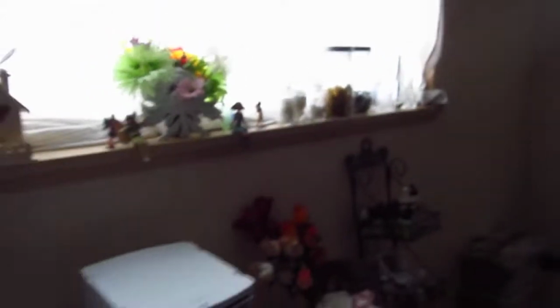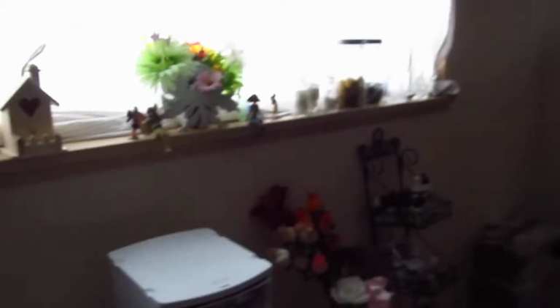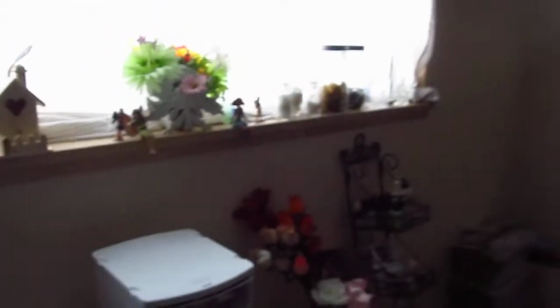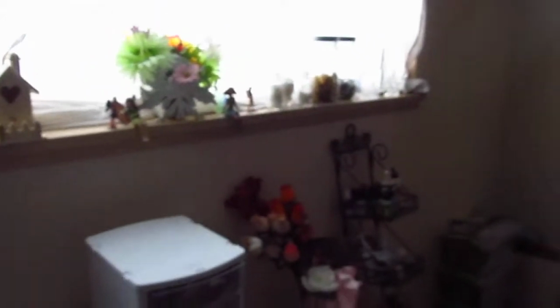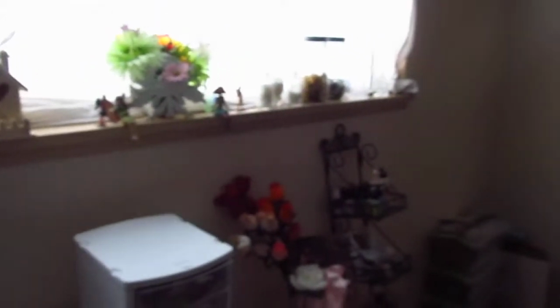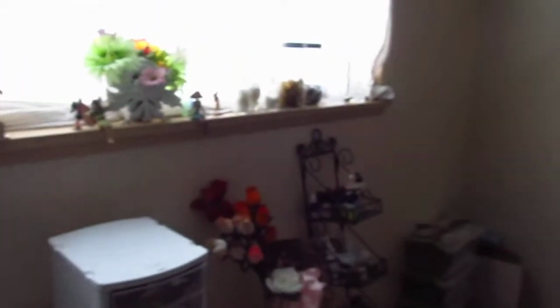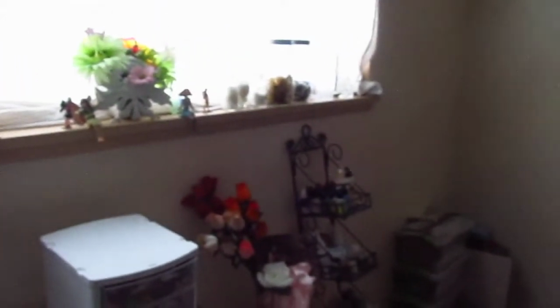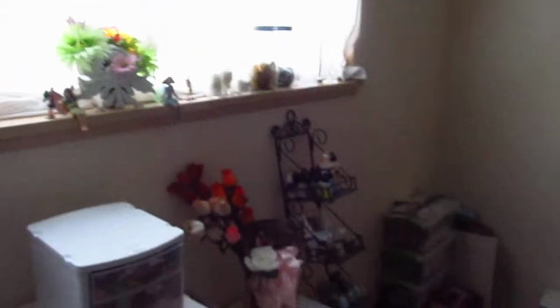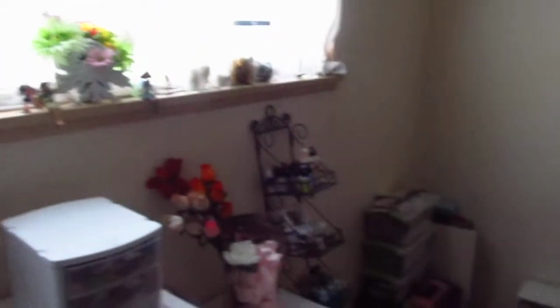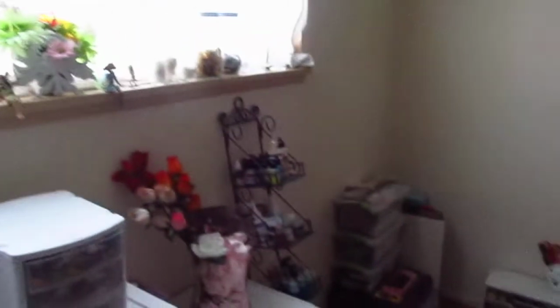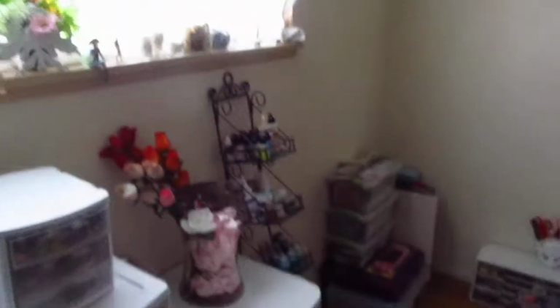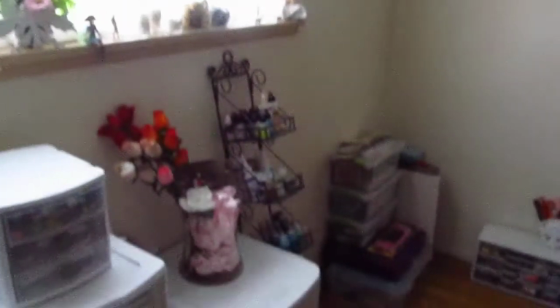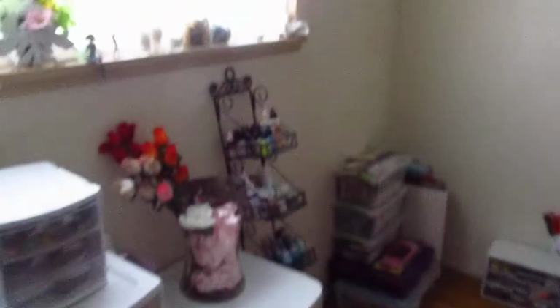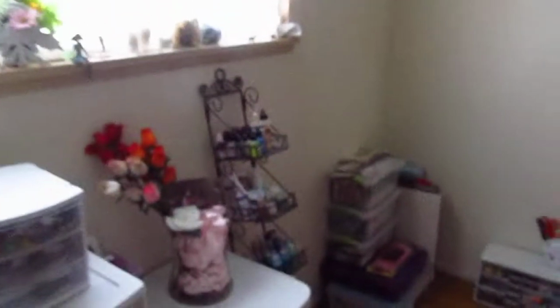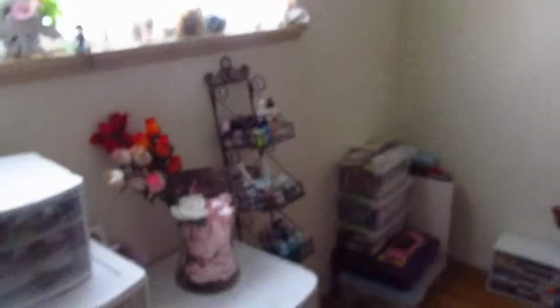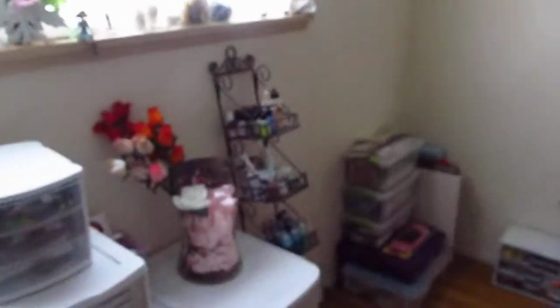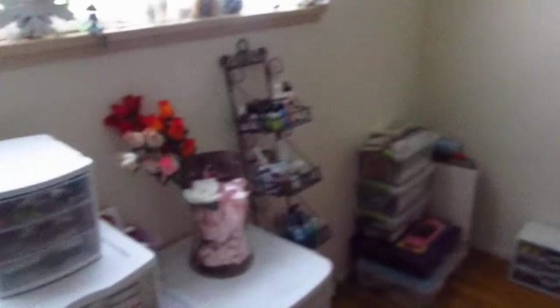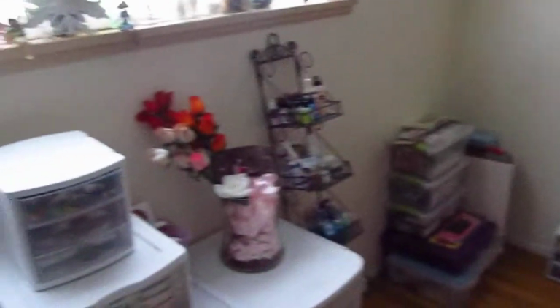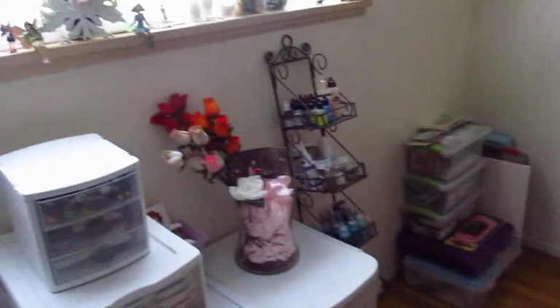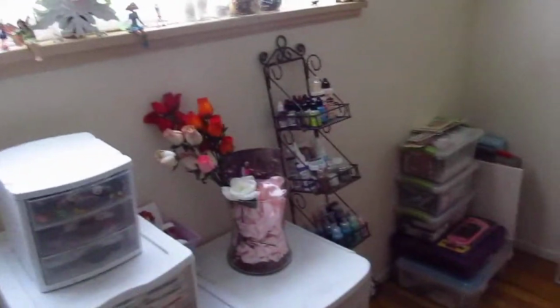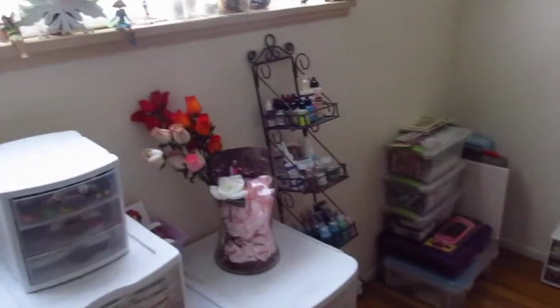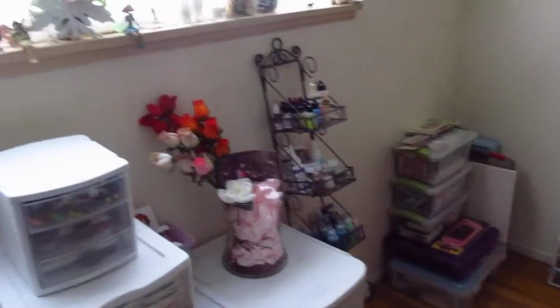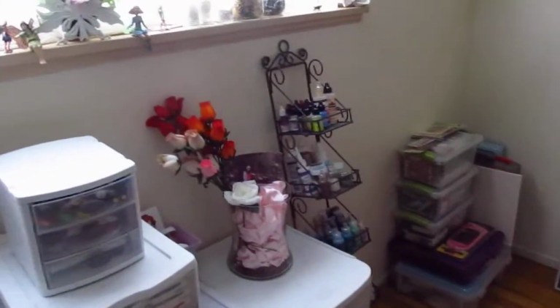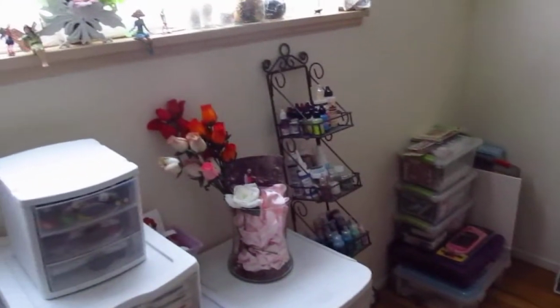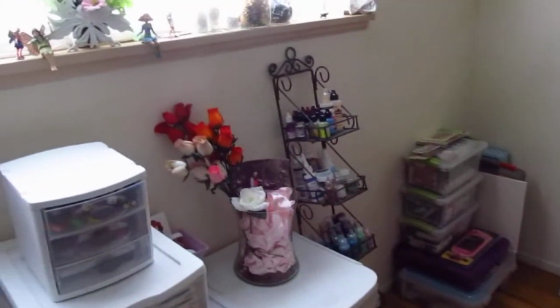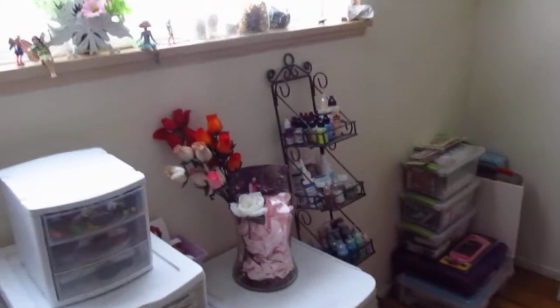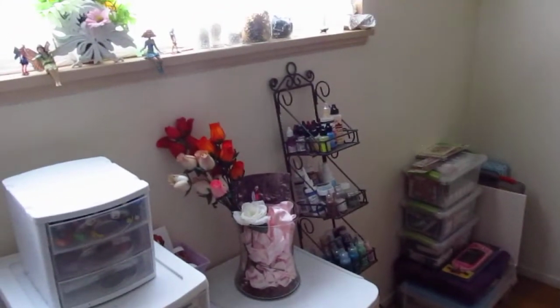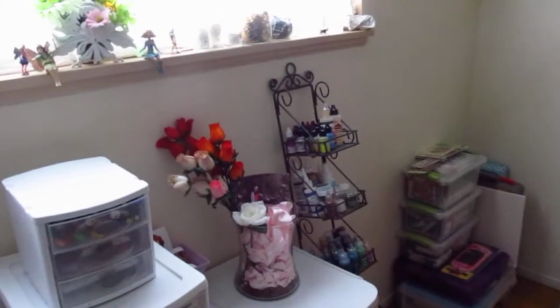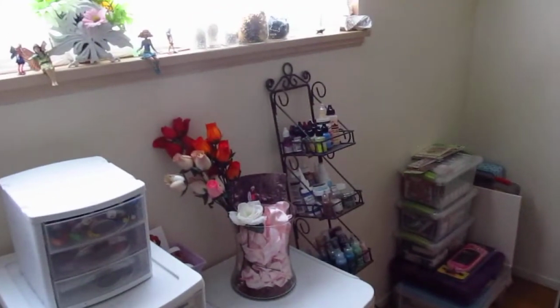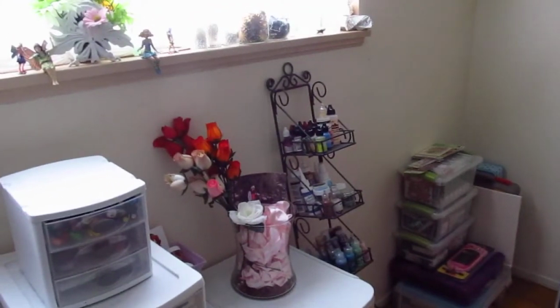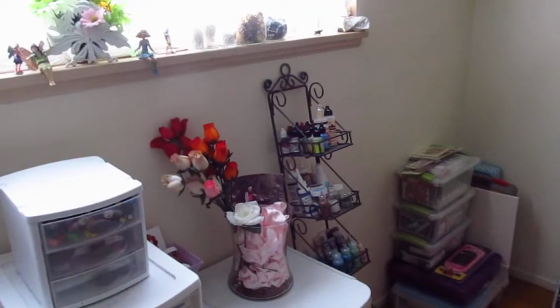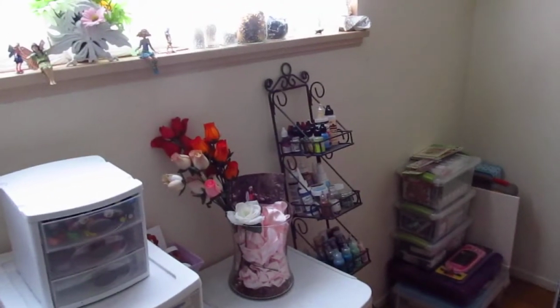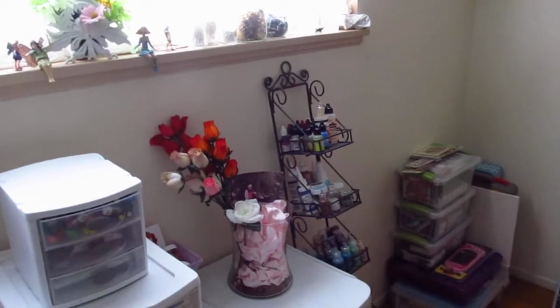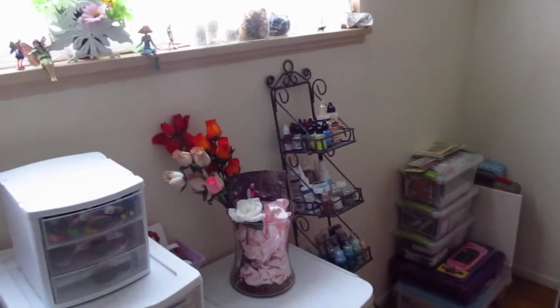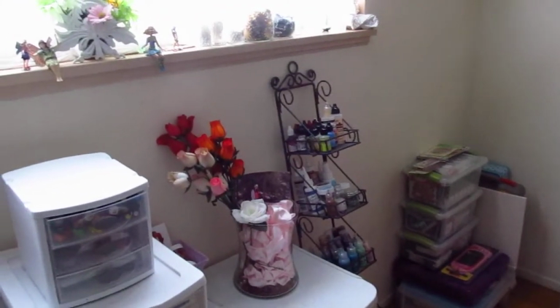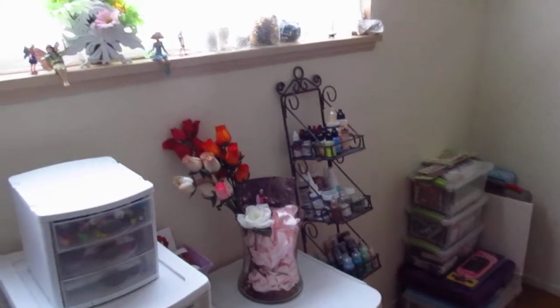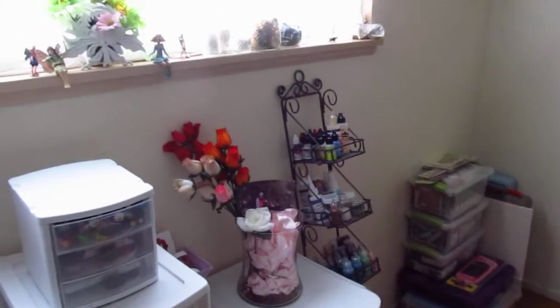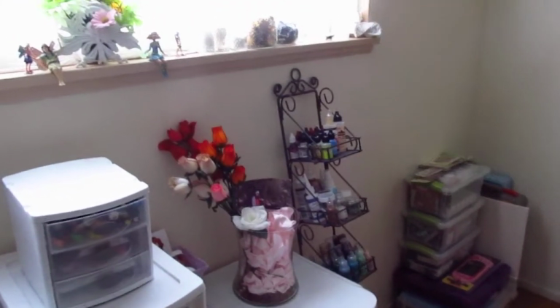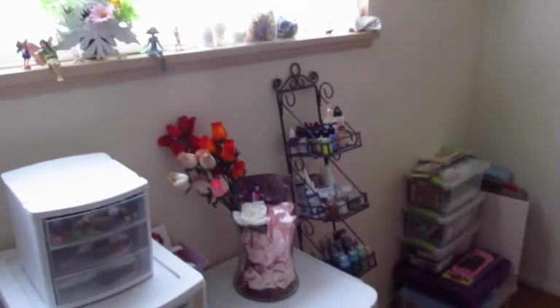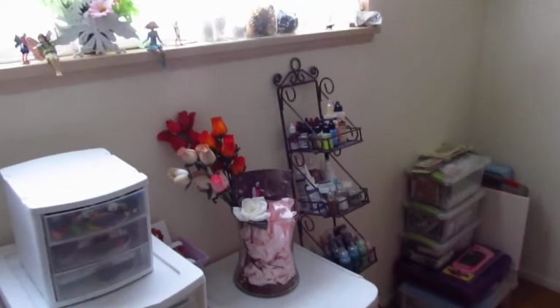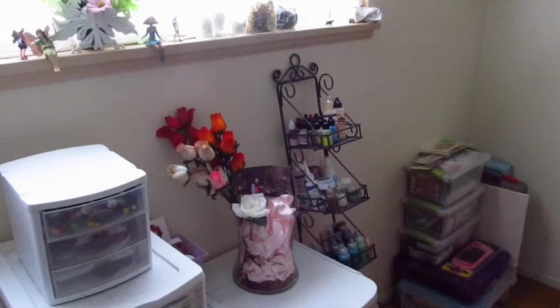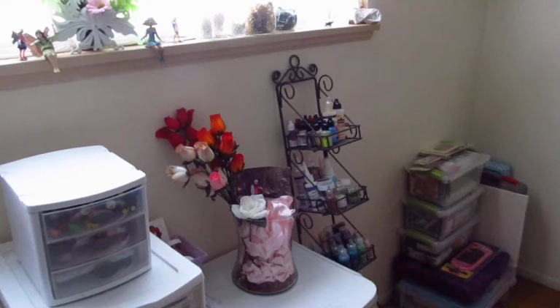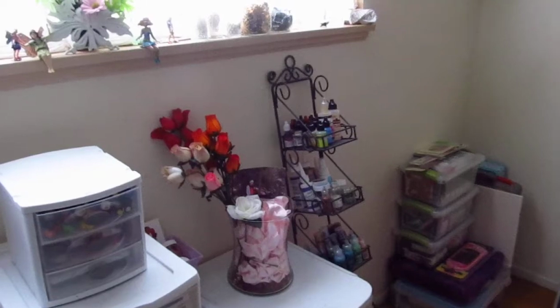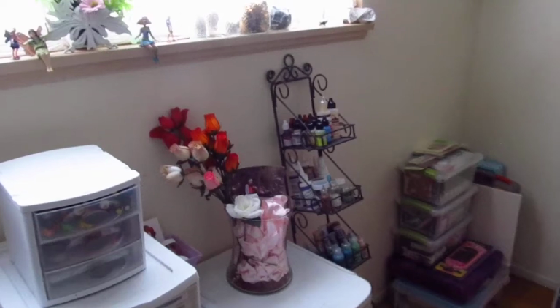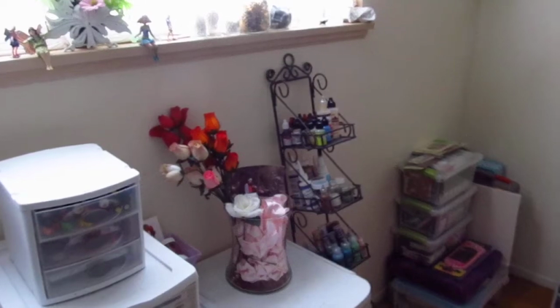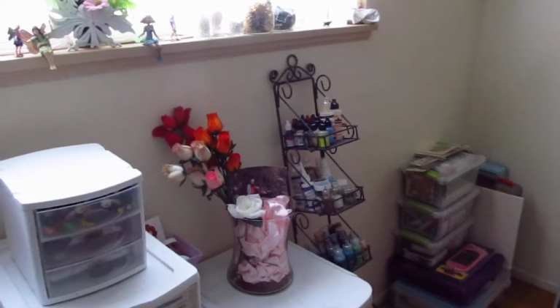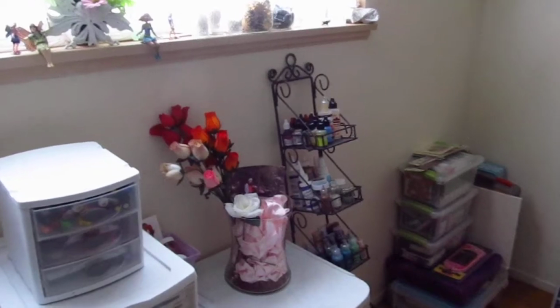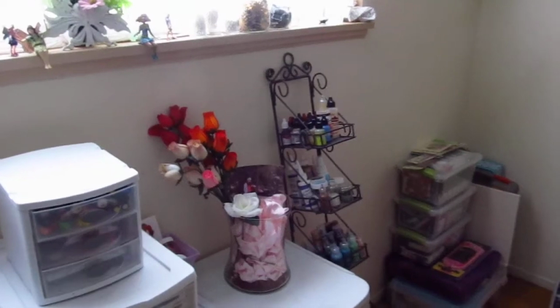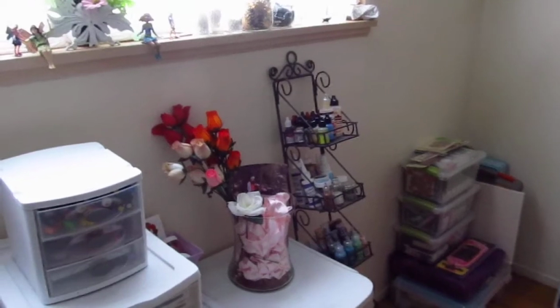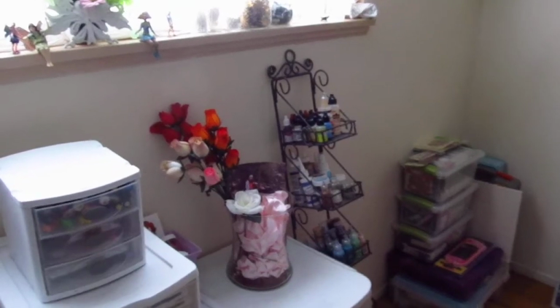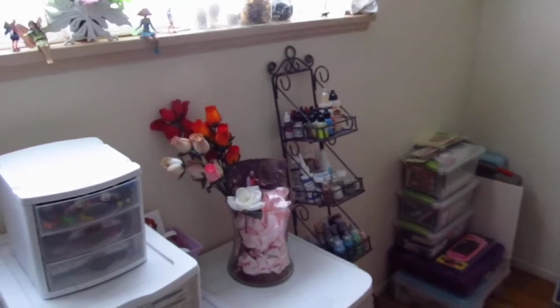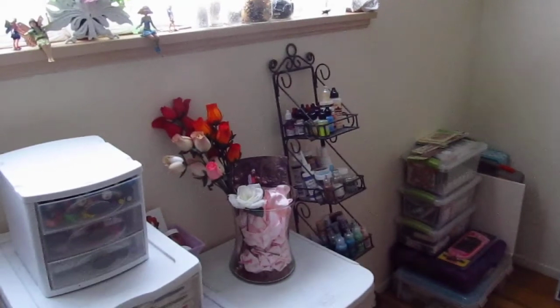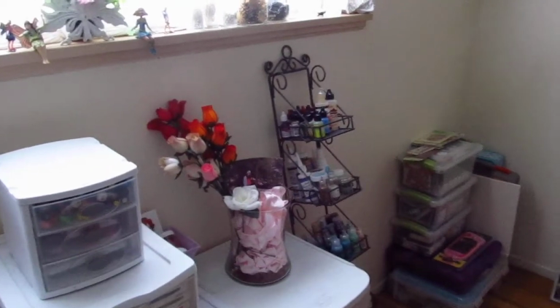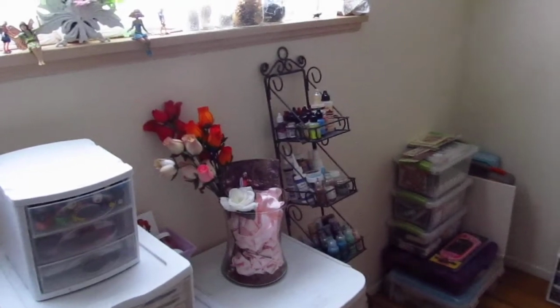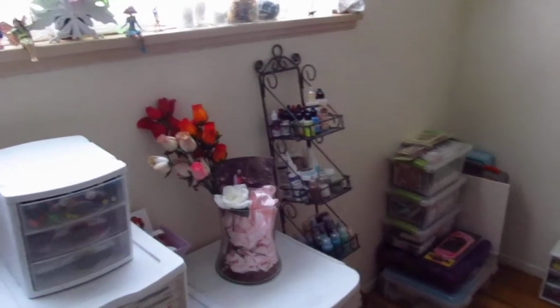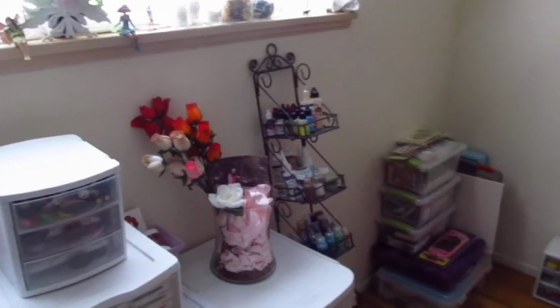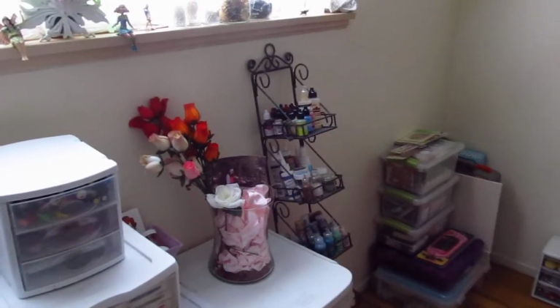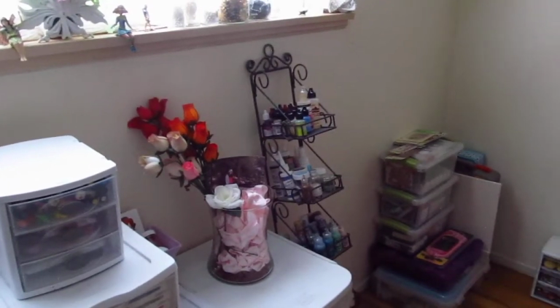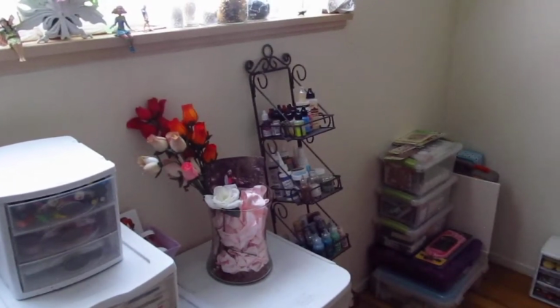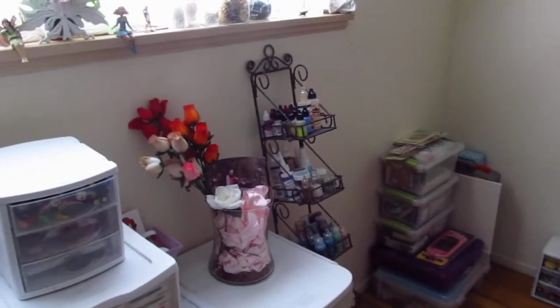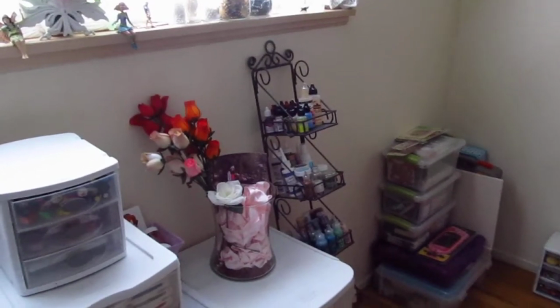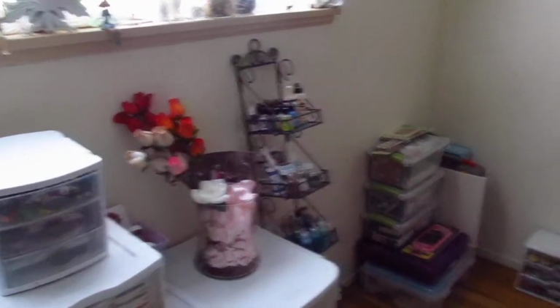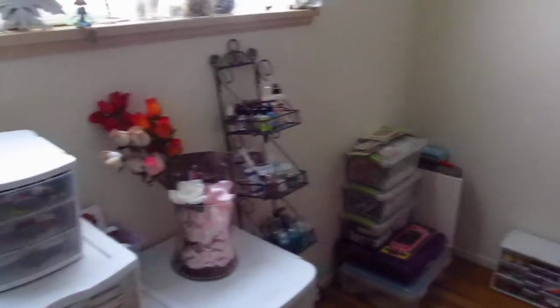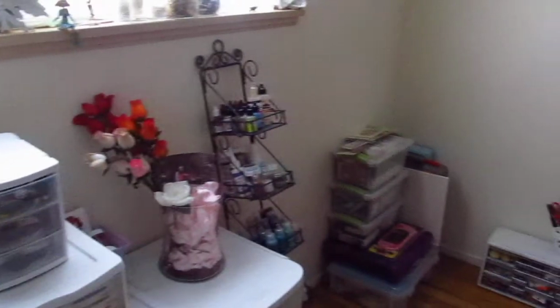Hey everyone, it's Wendy. I just redid my scrapbooking room again and I want to show you what I came up with.